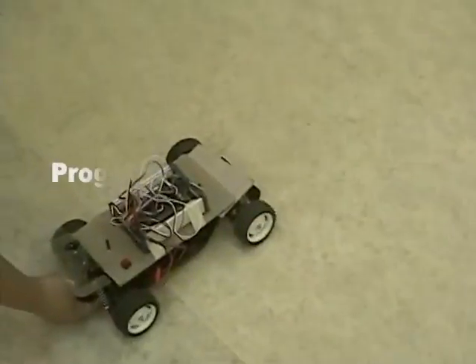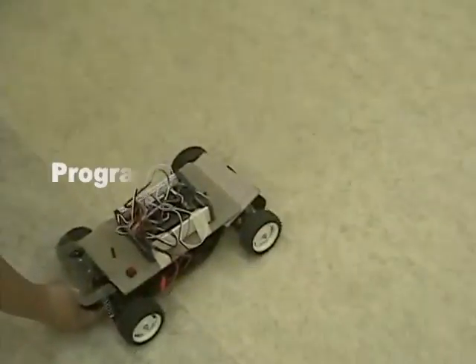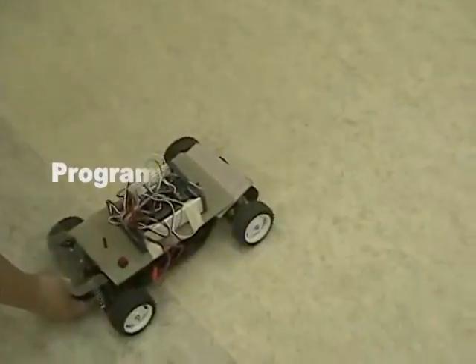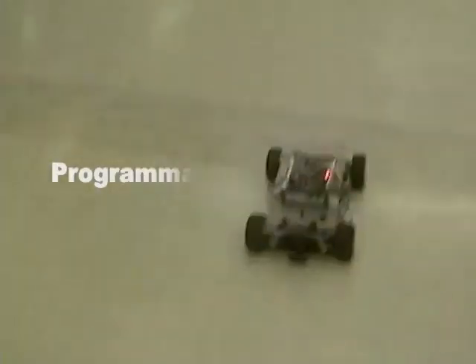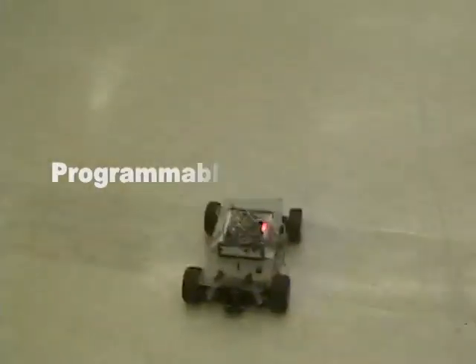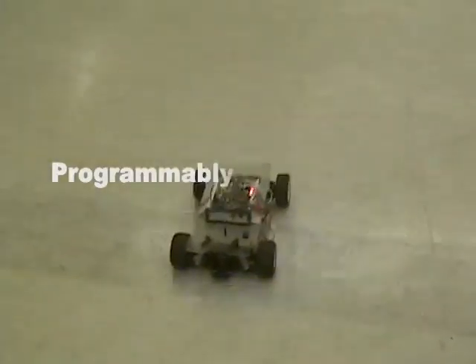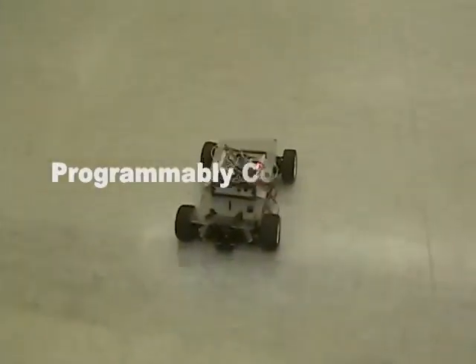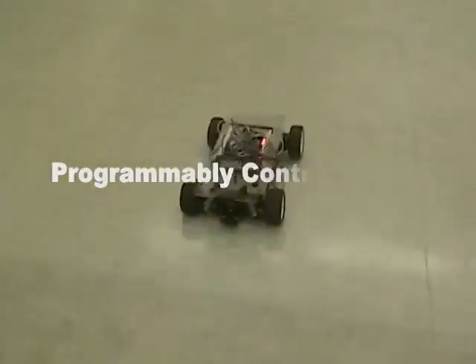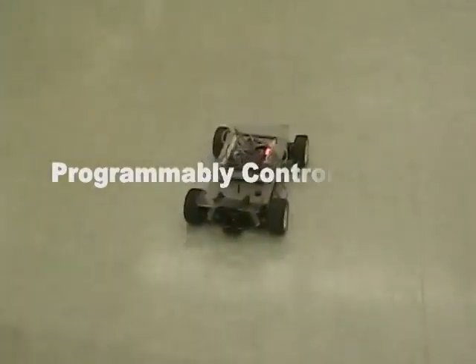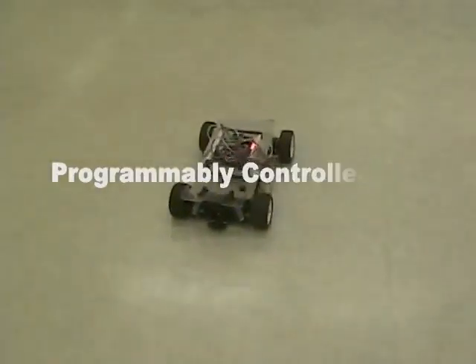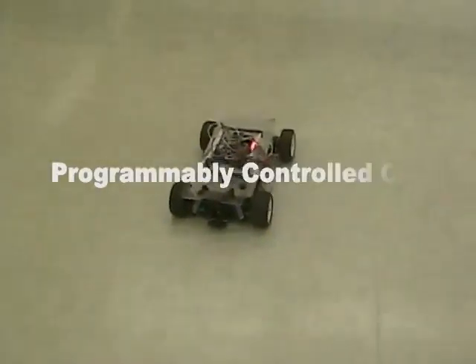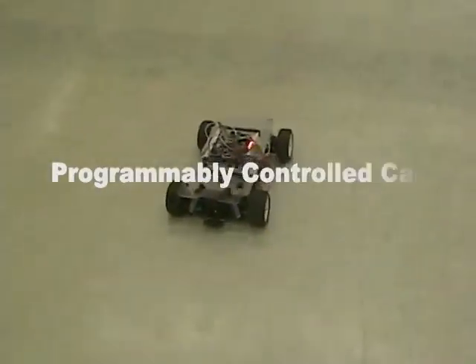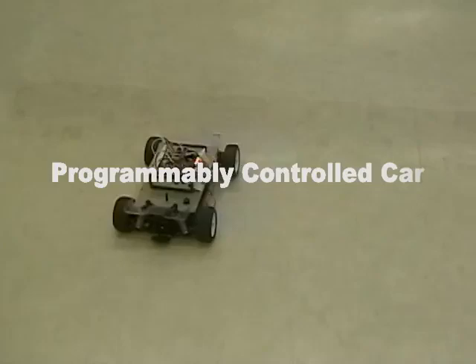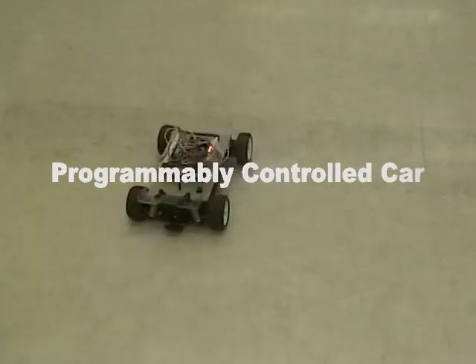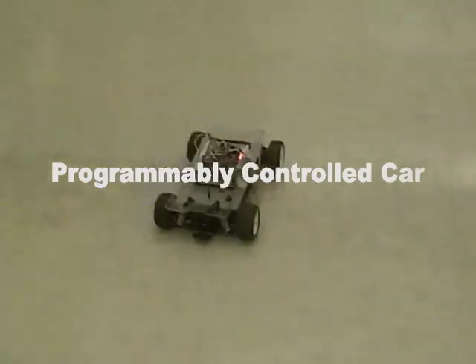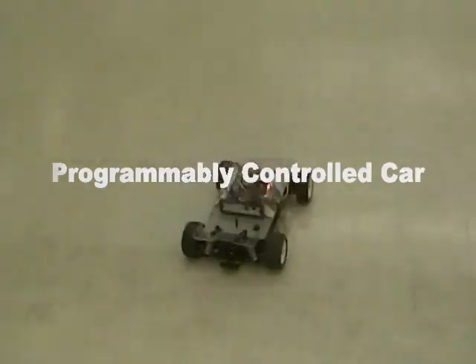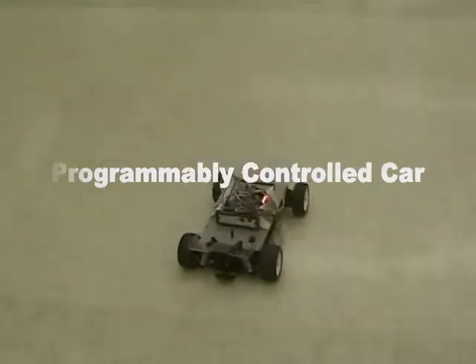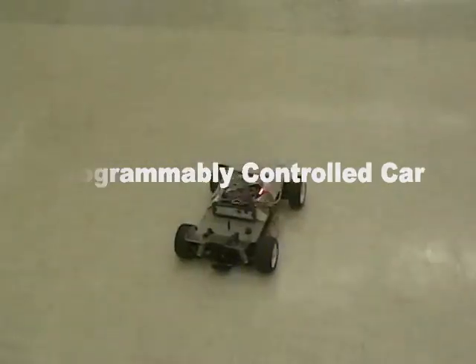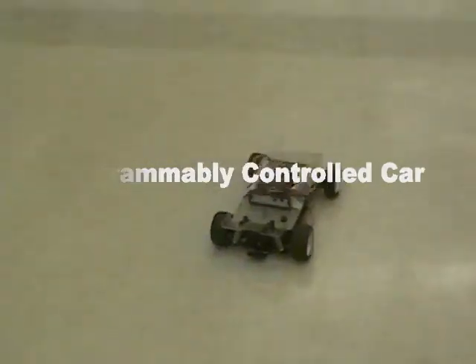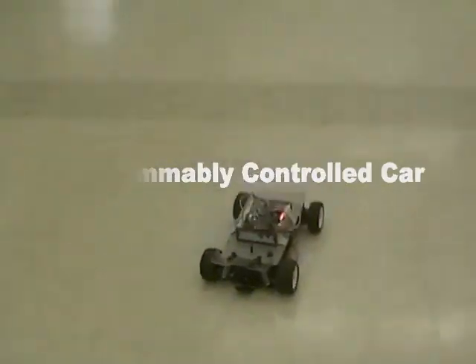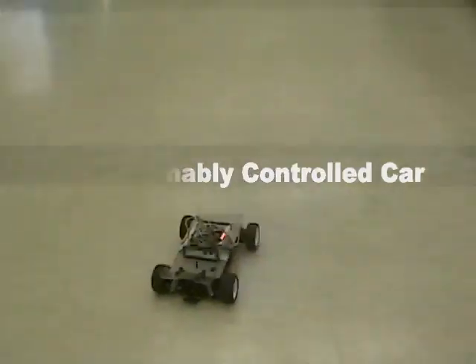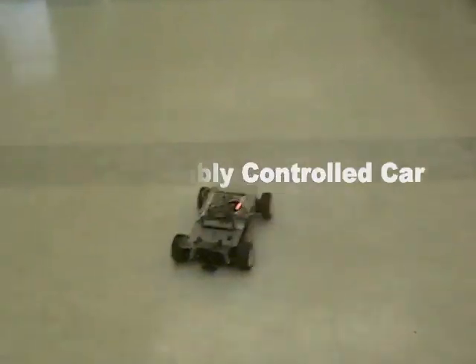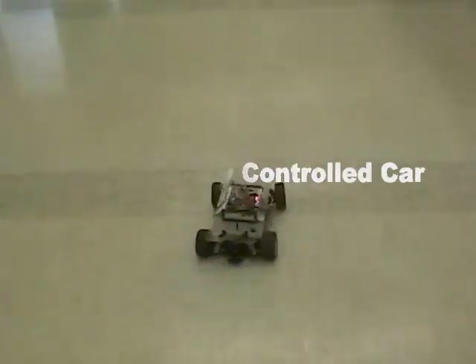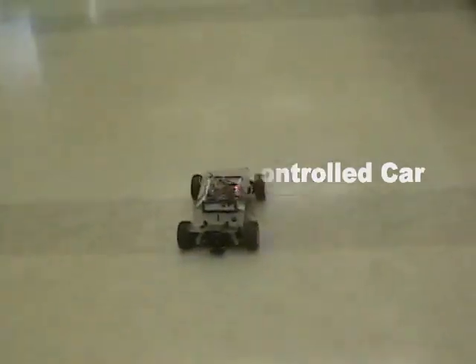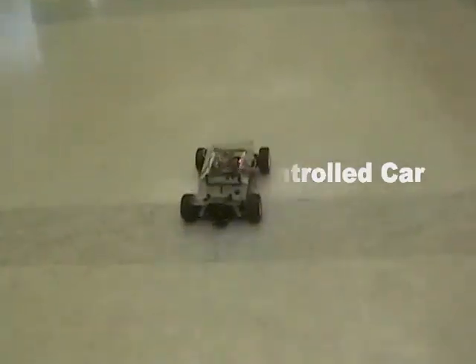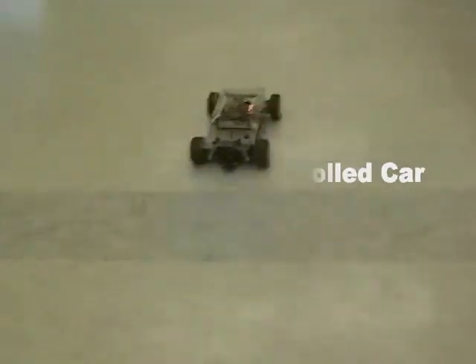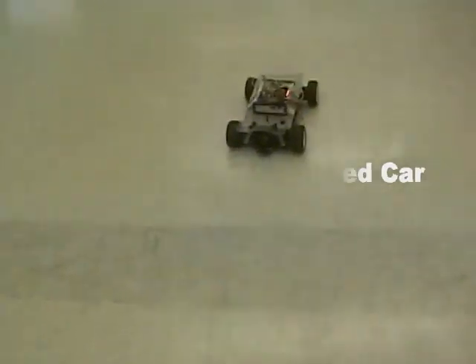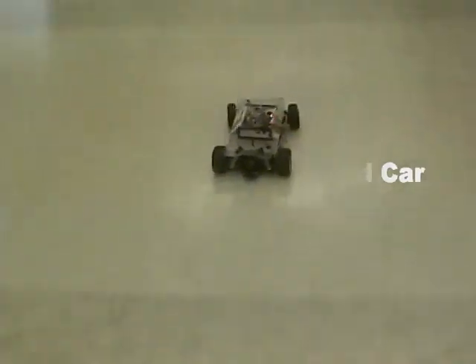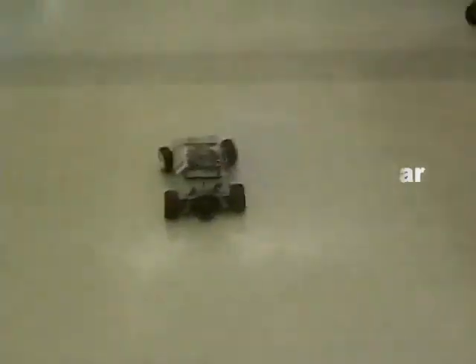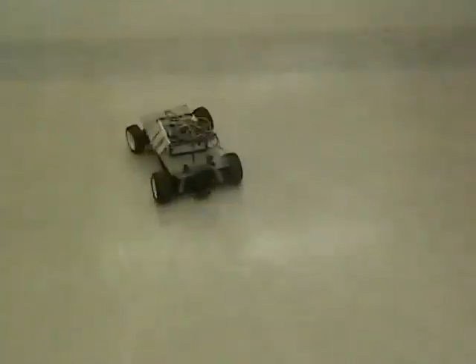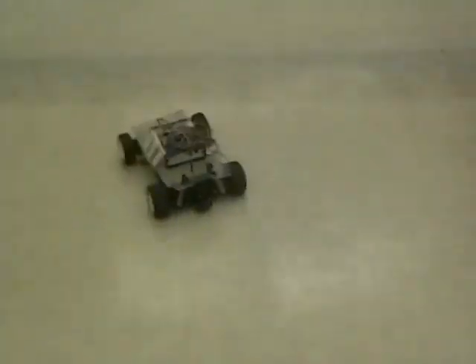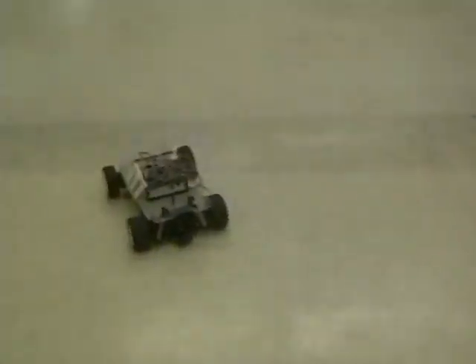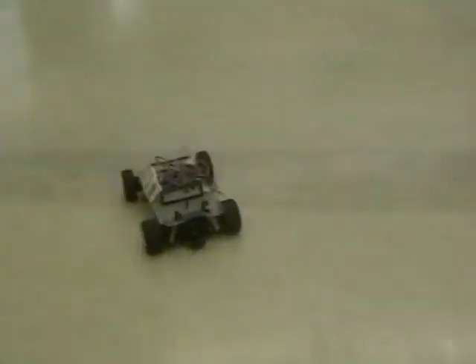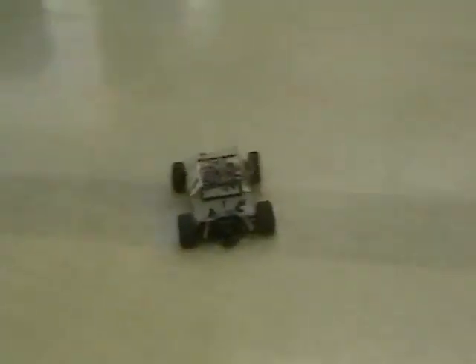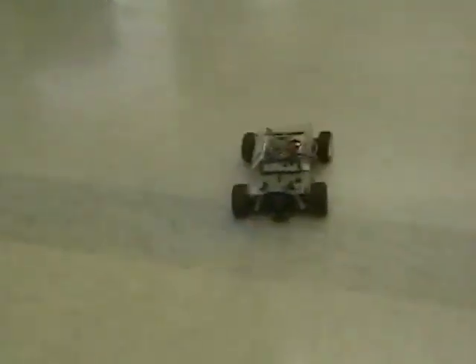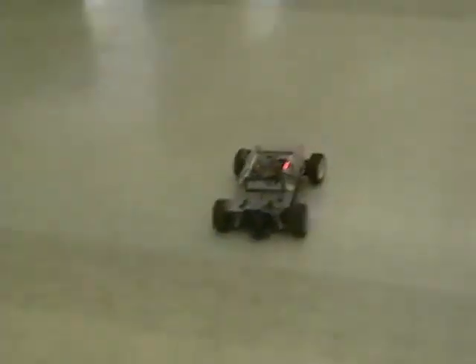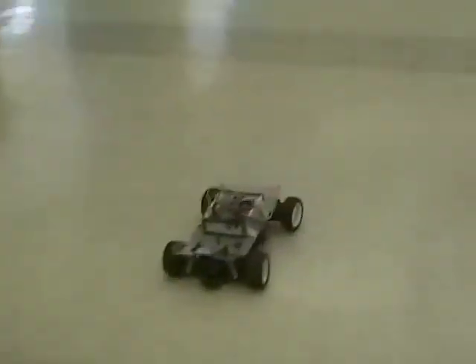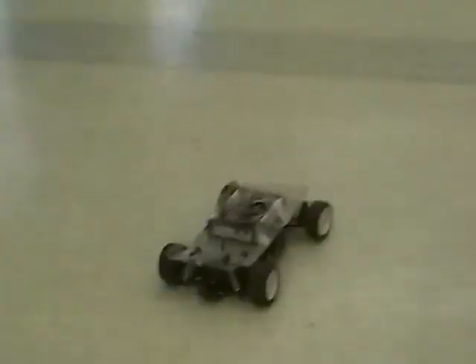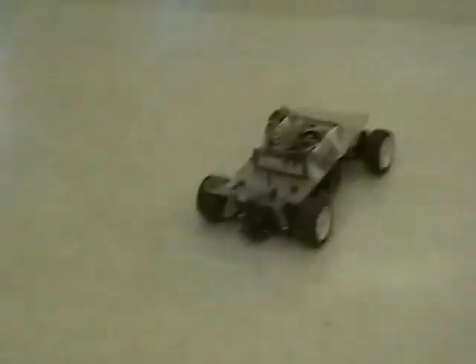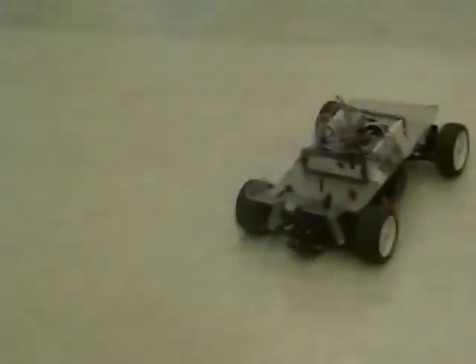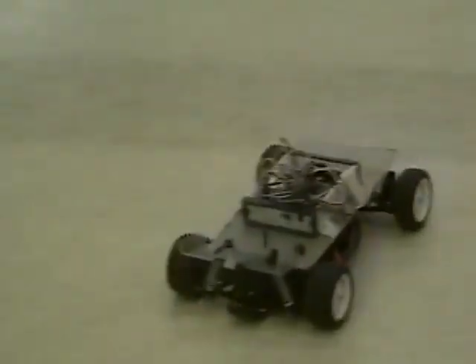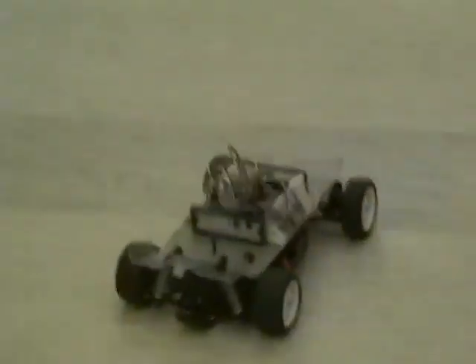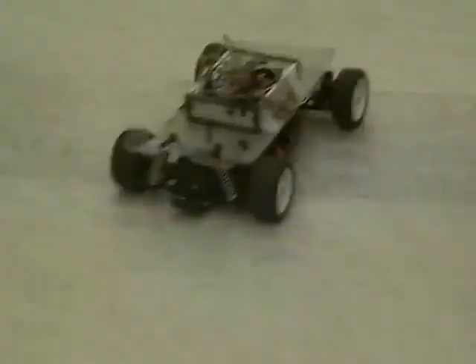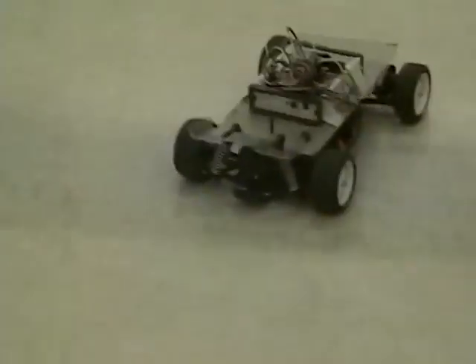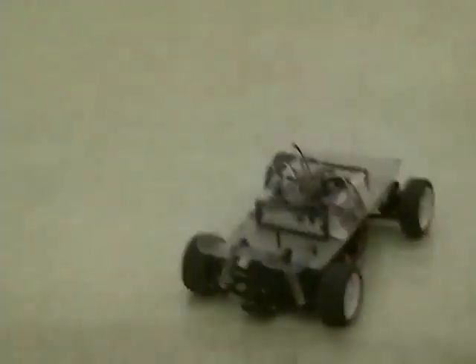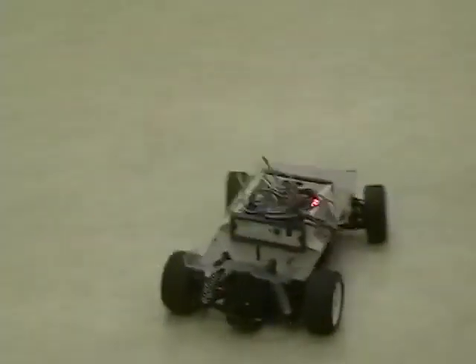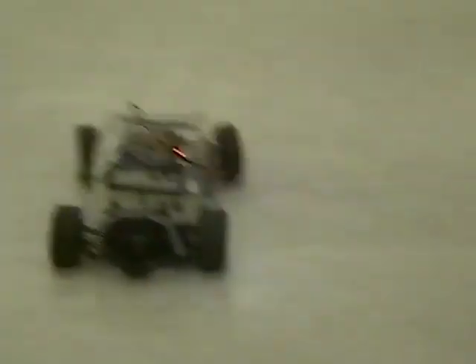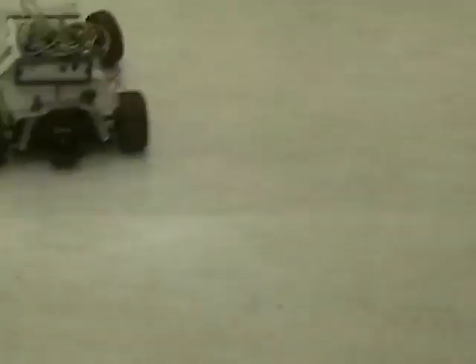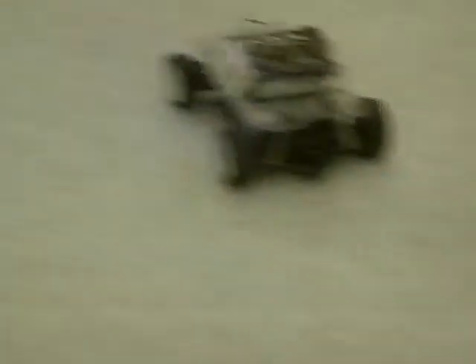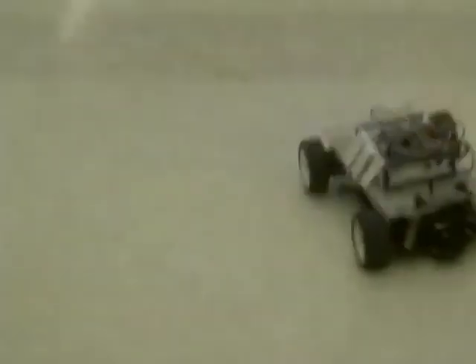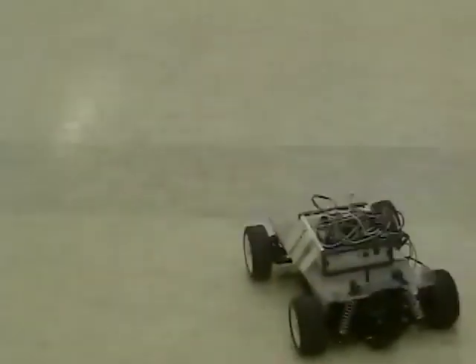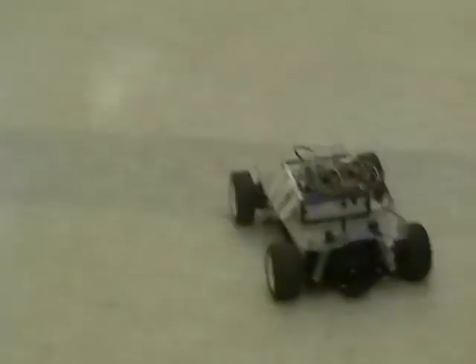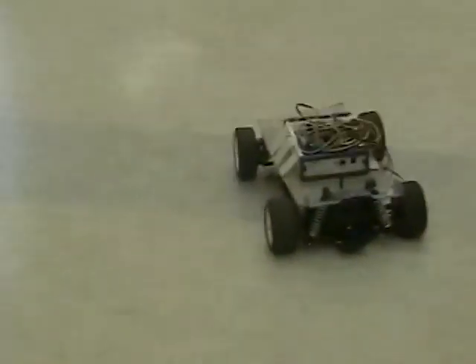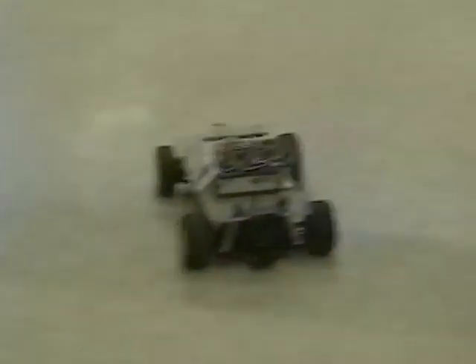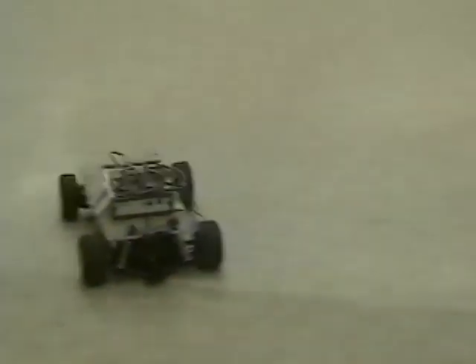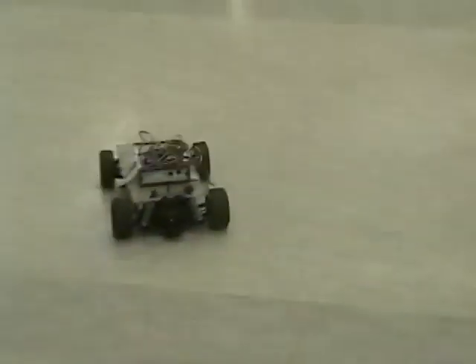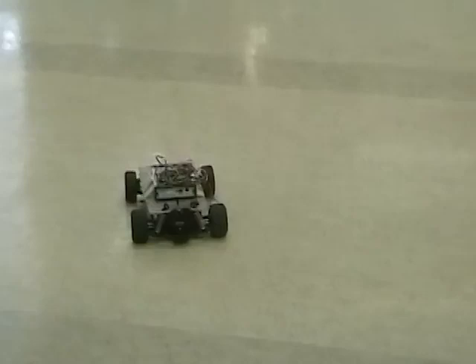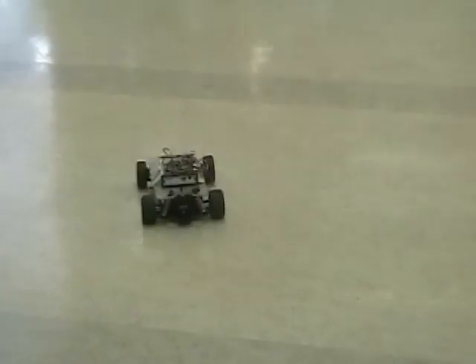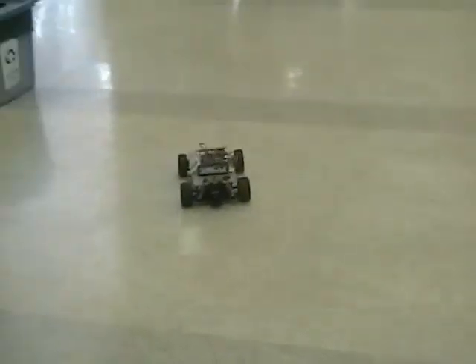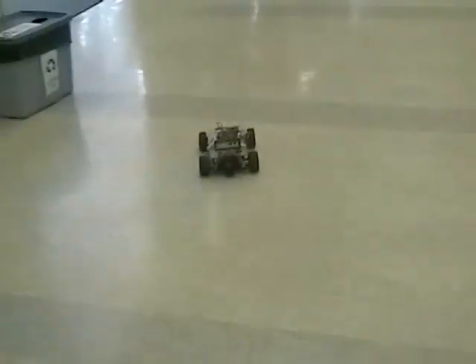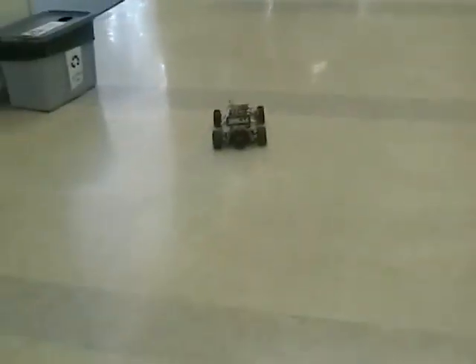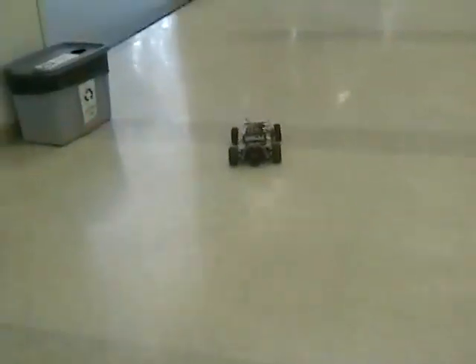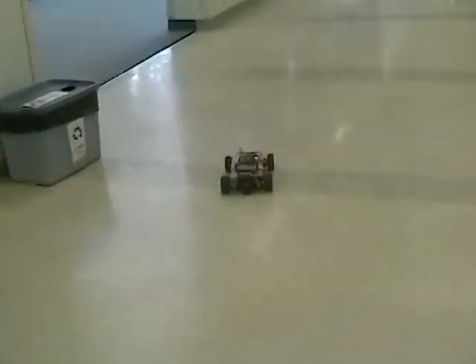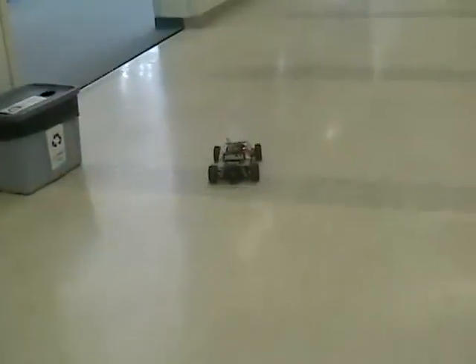This car has its track pre-programmed into the flash memory on the microcontroller, so you just turn it on and set it off and it goes where it's supposed to.